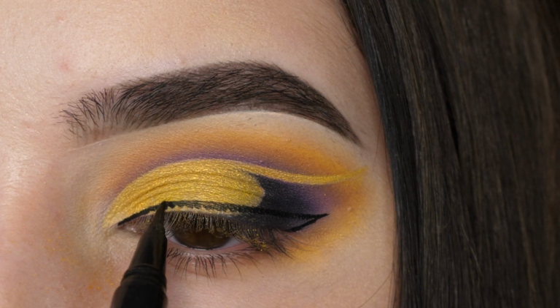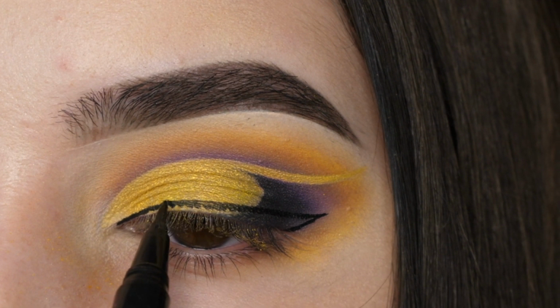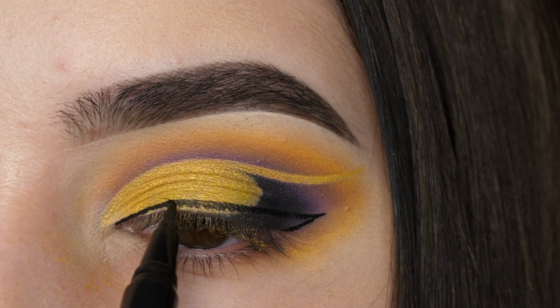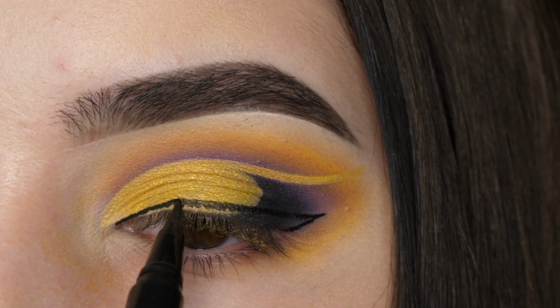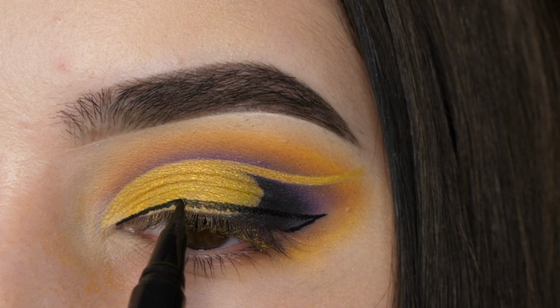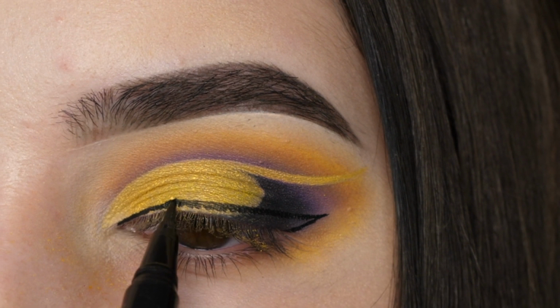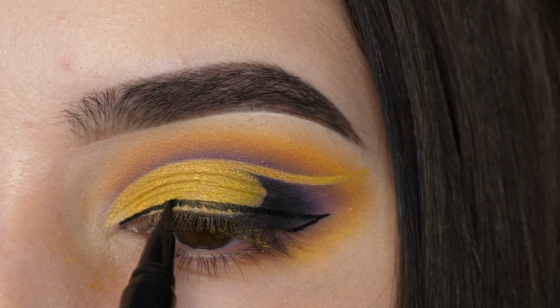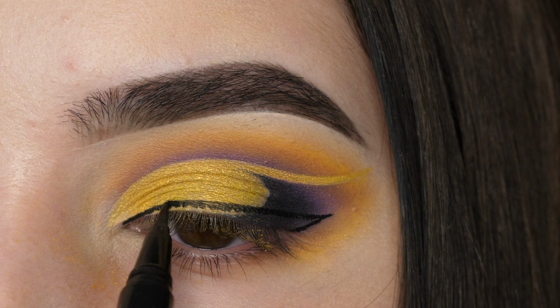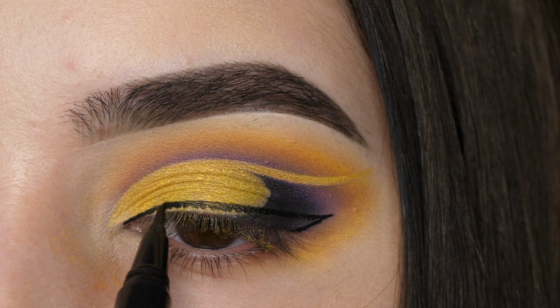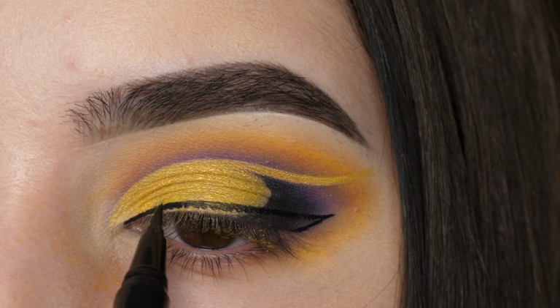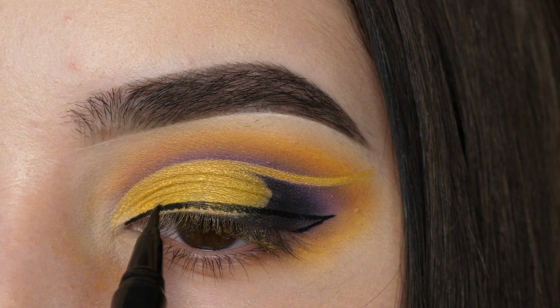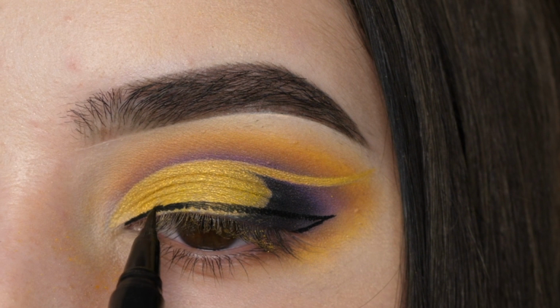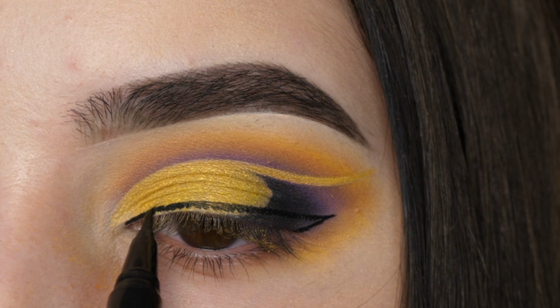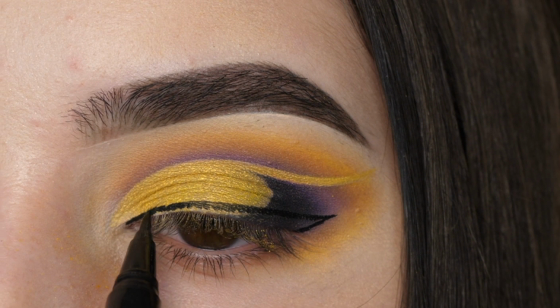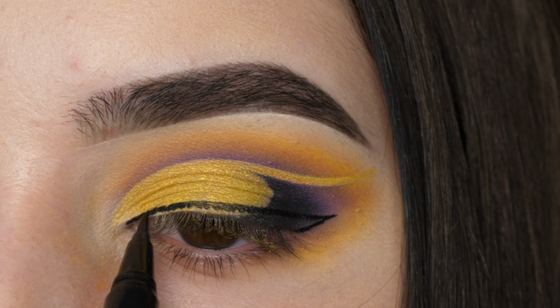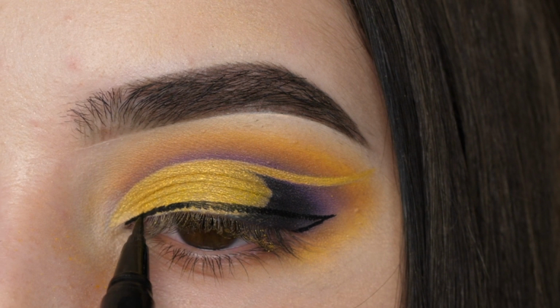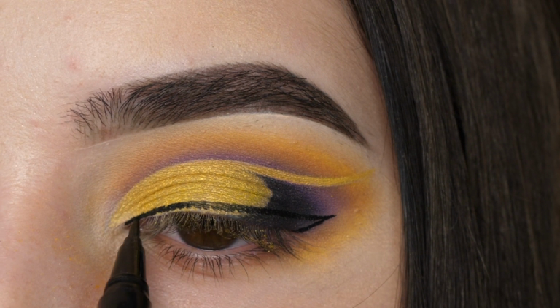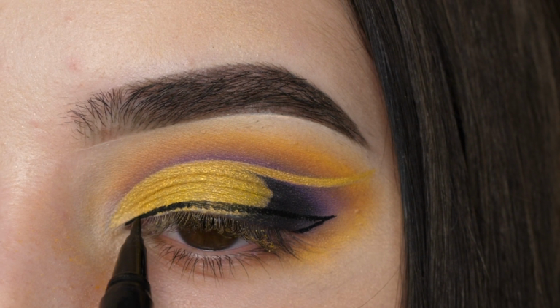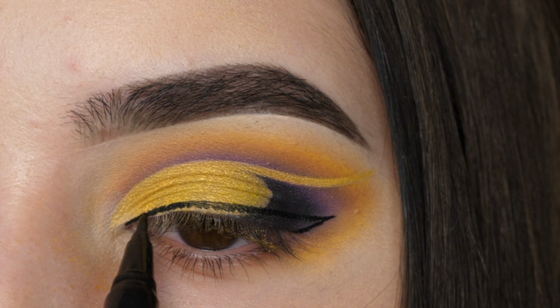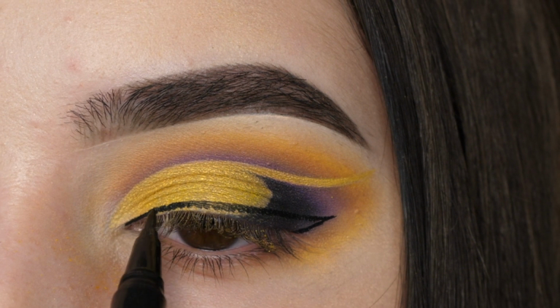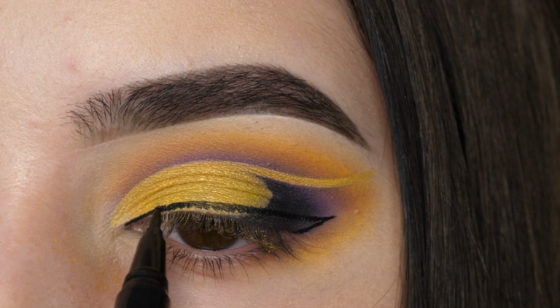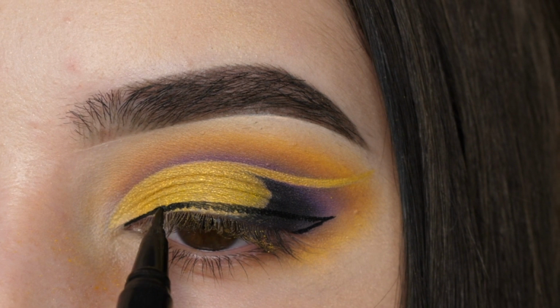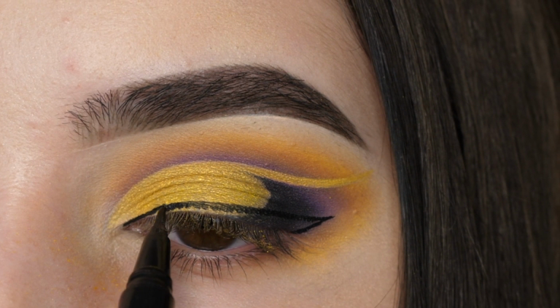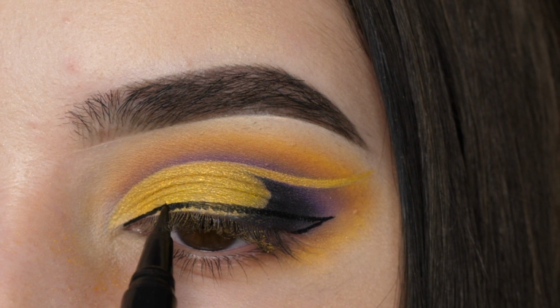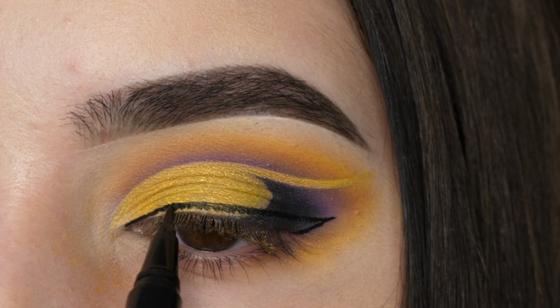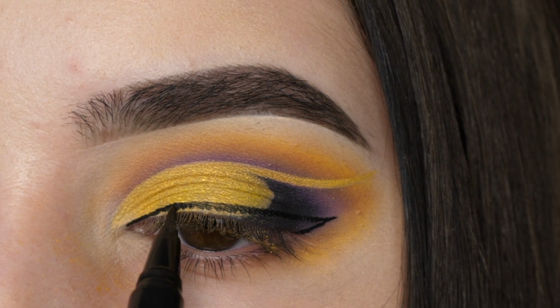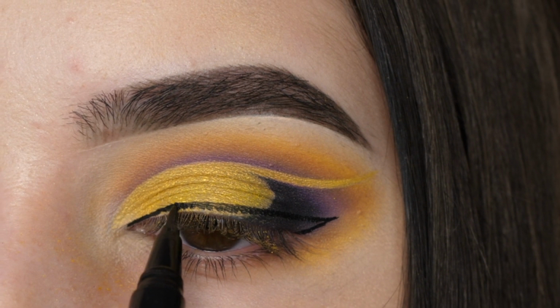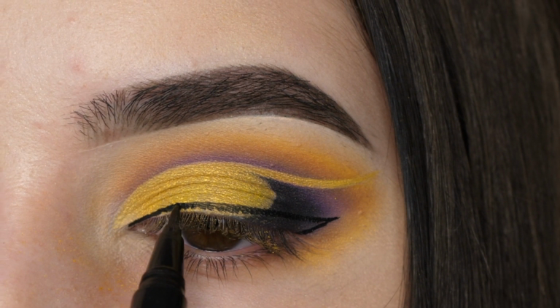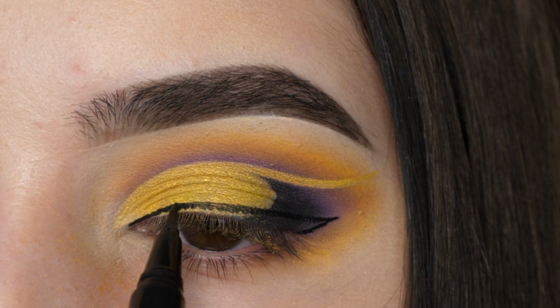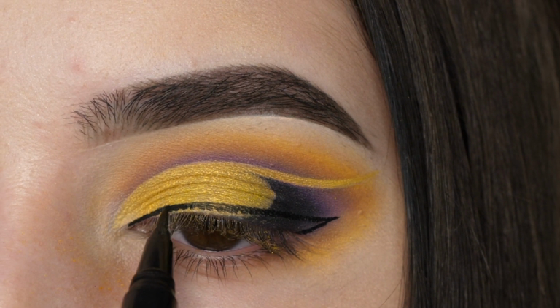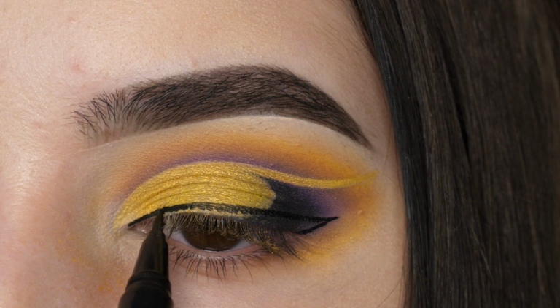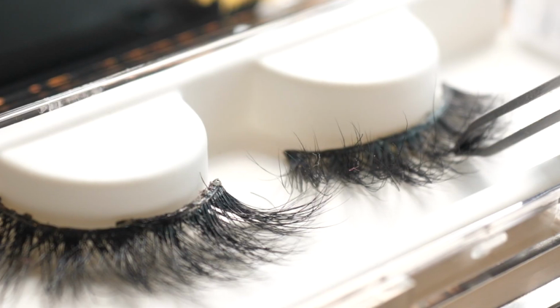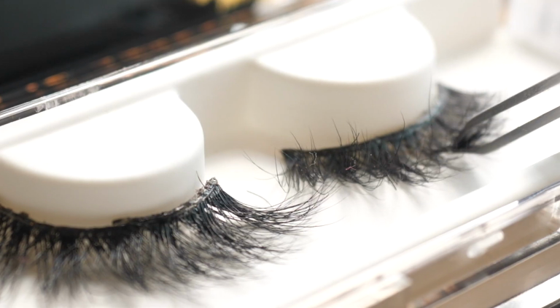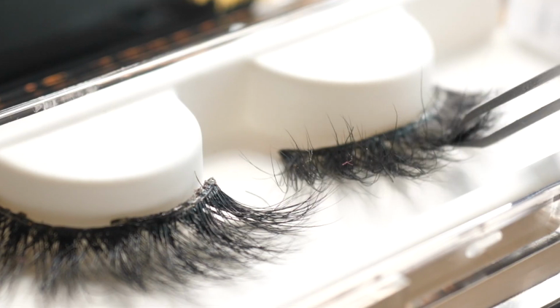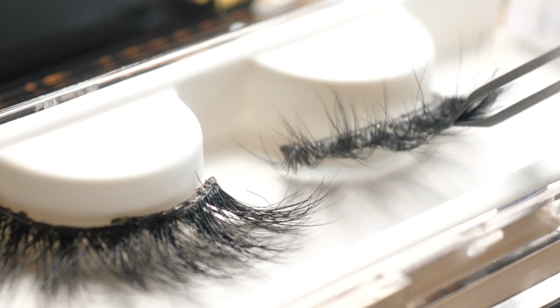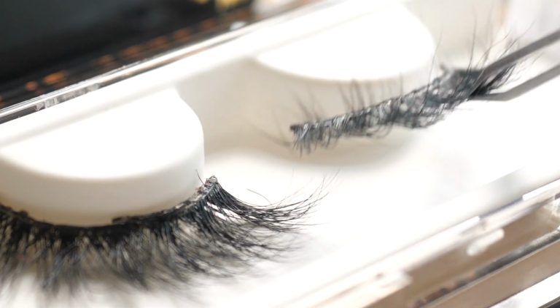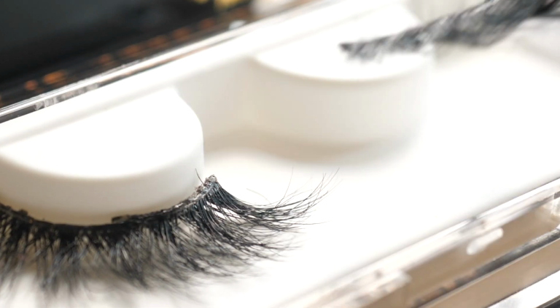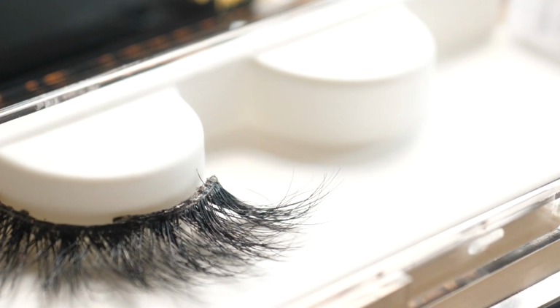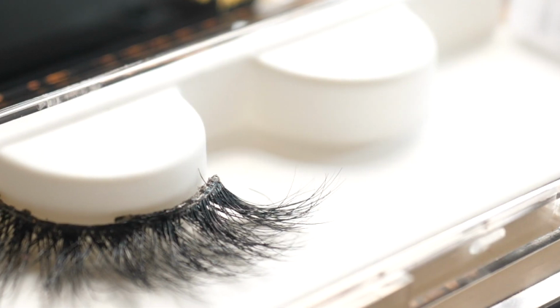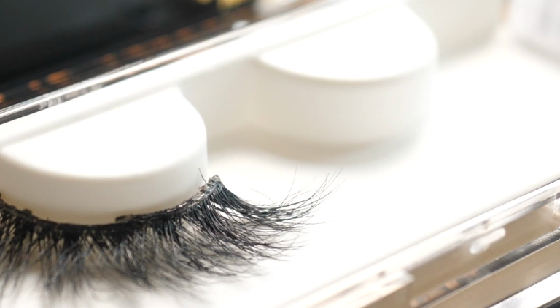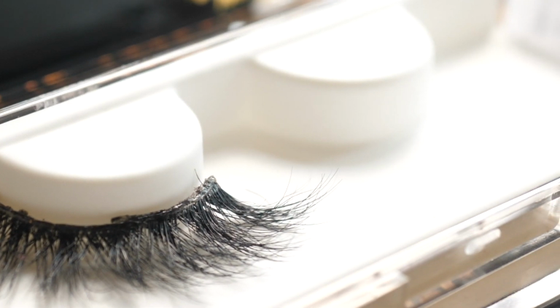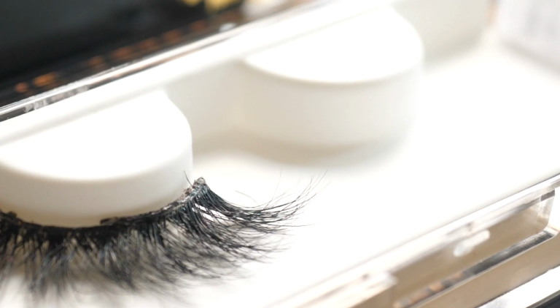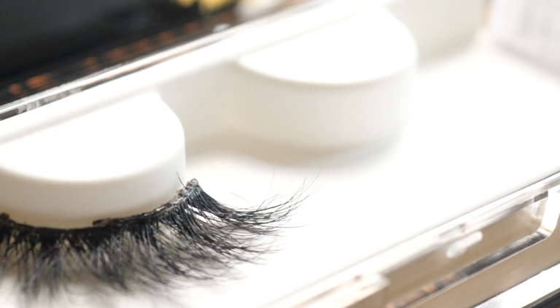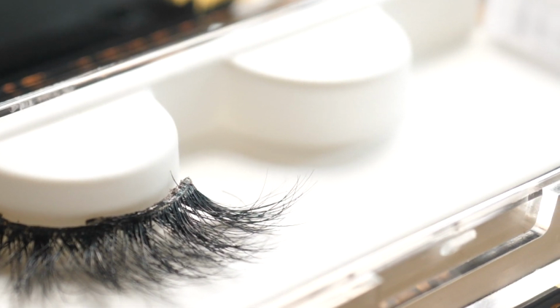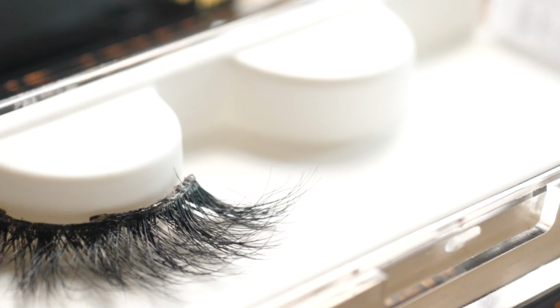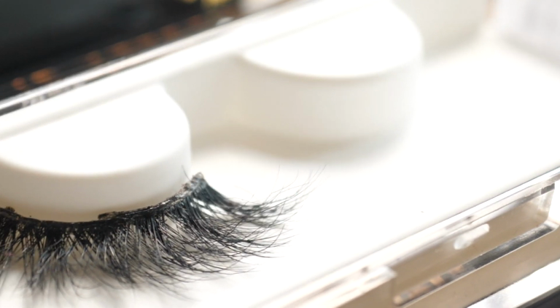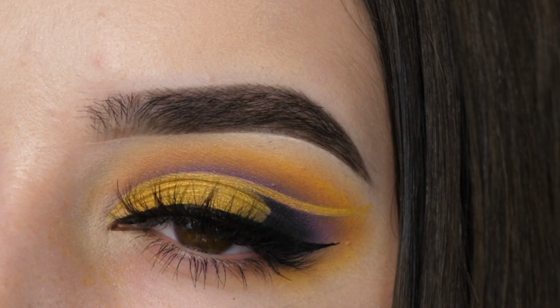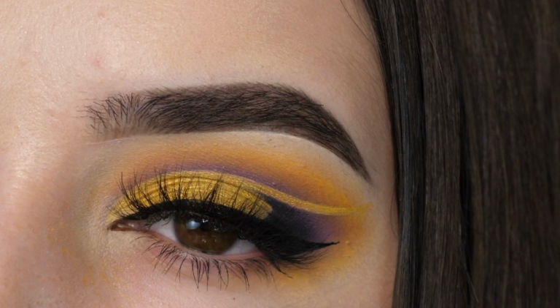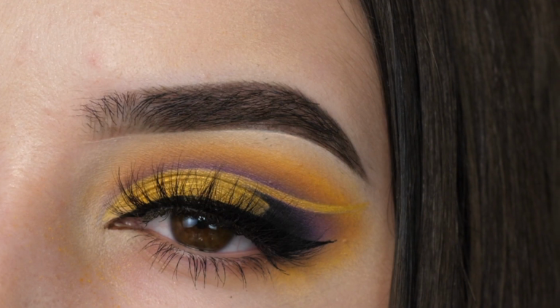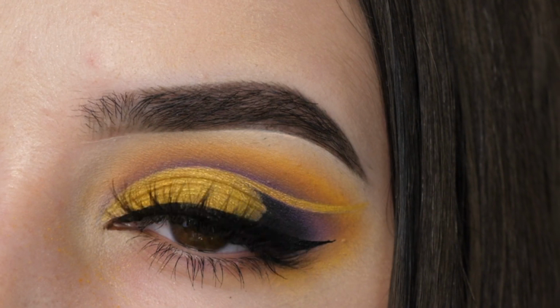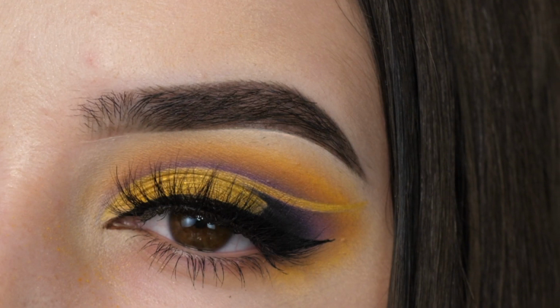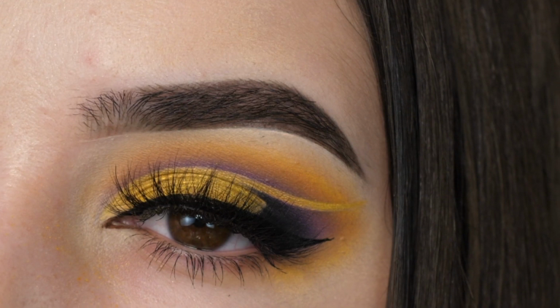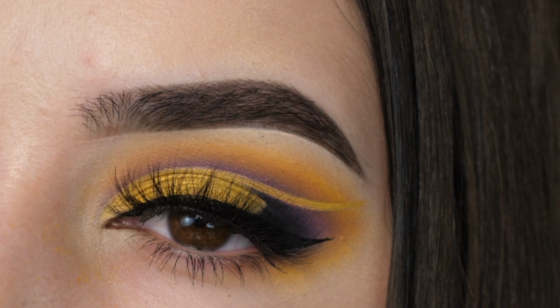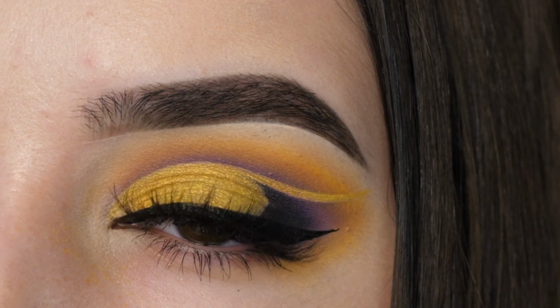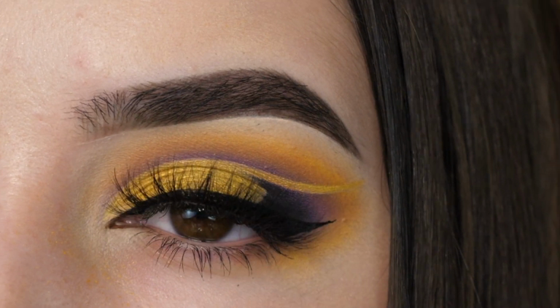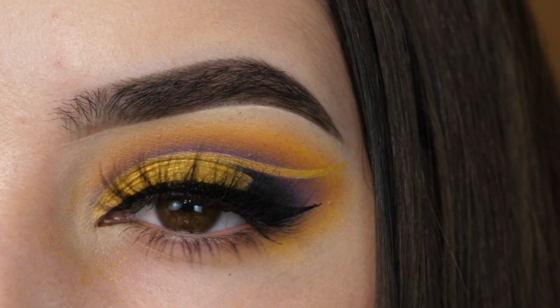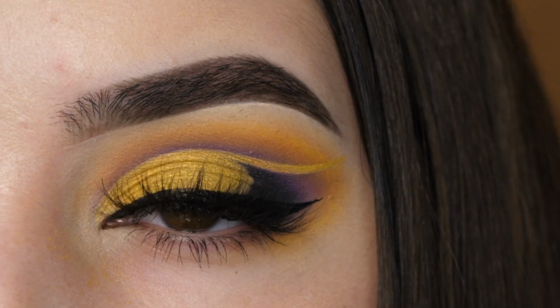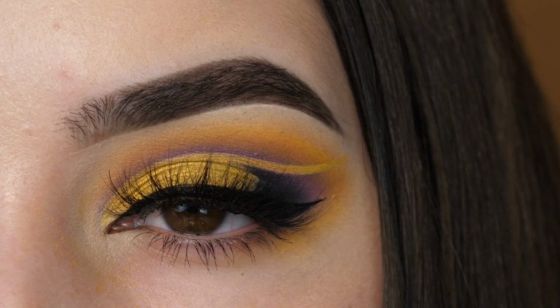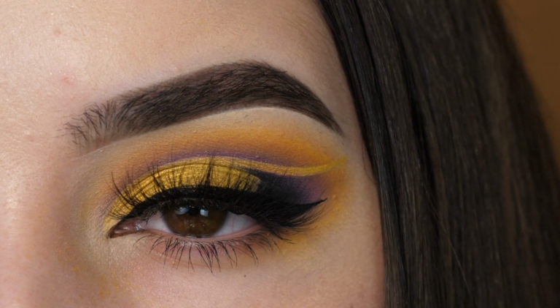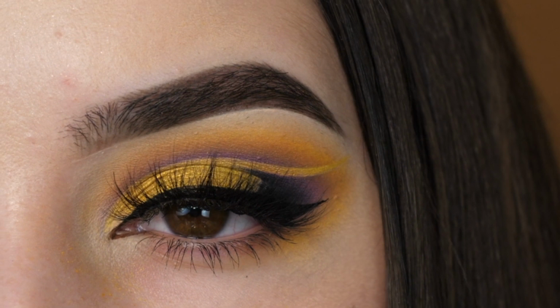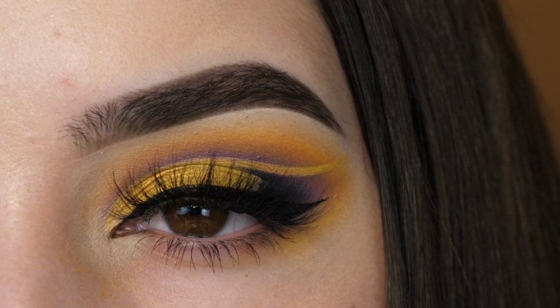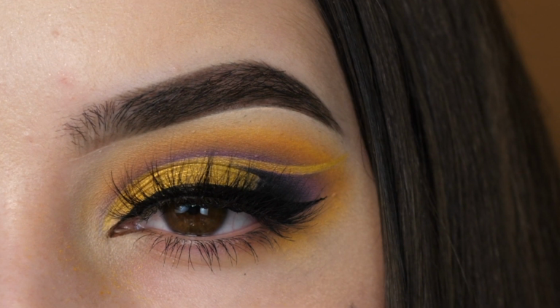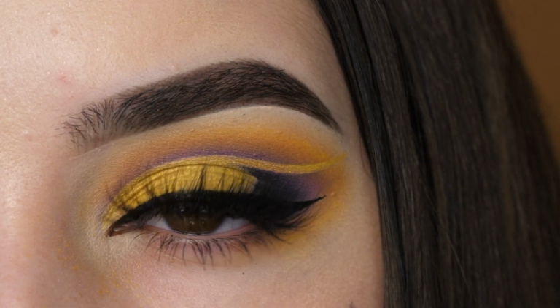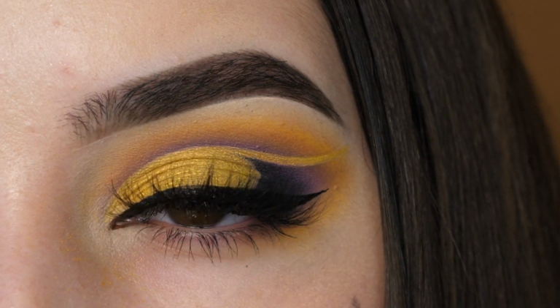With a pair of velour lashes in the style Sinful, I'm going to apply those as well as mascara, and the look is complete.